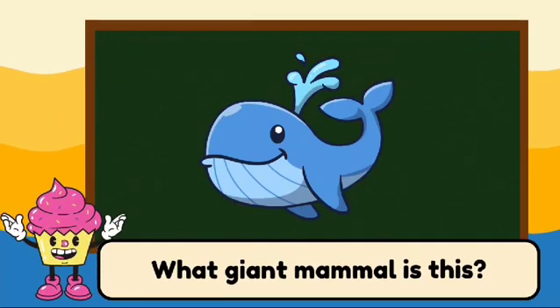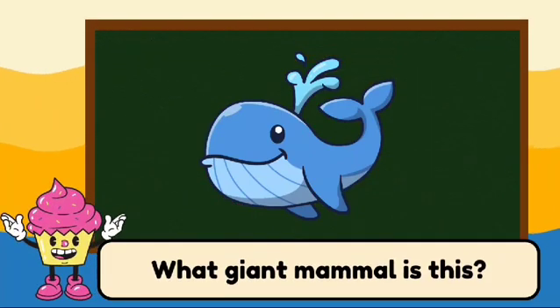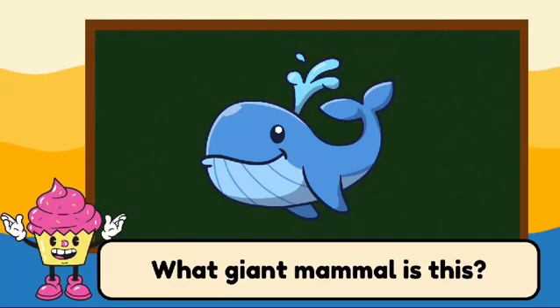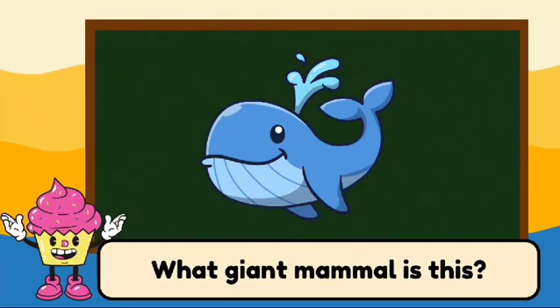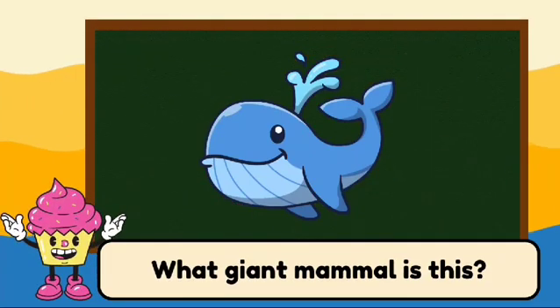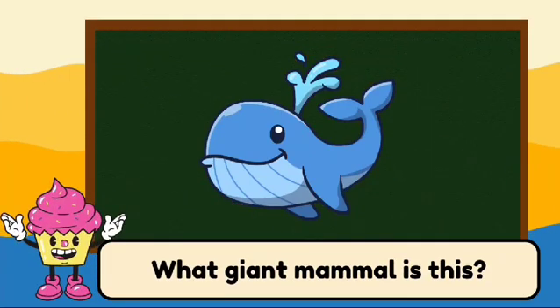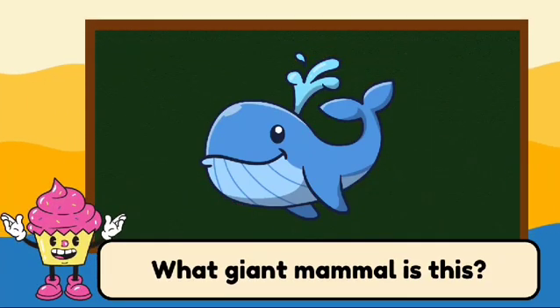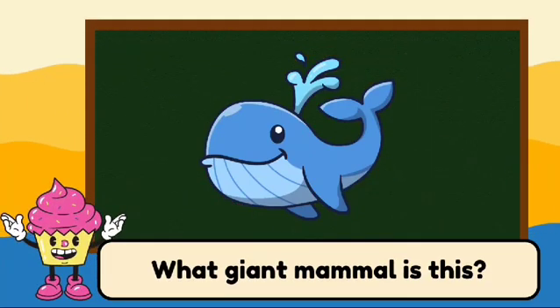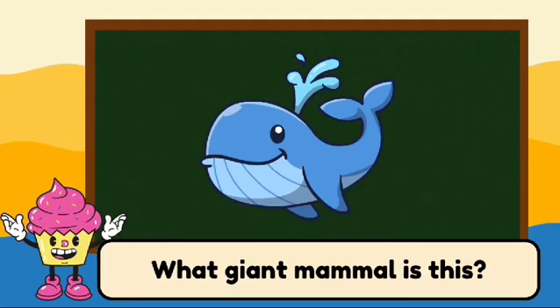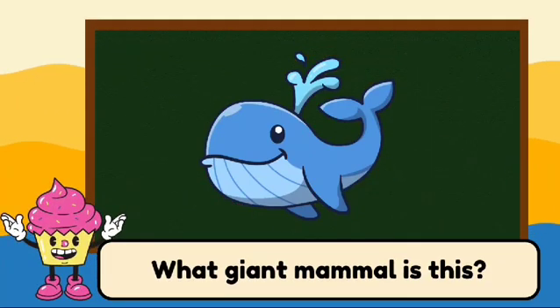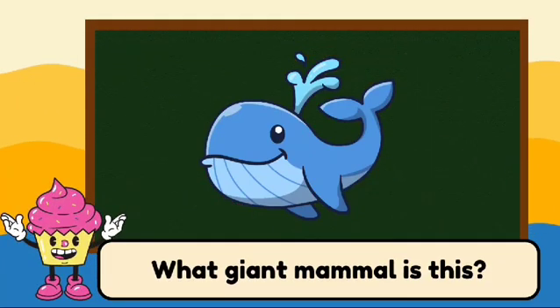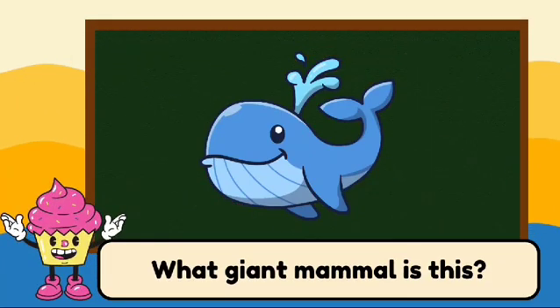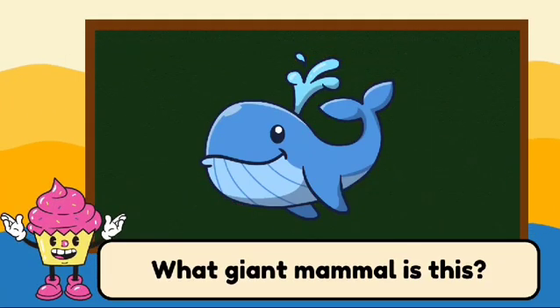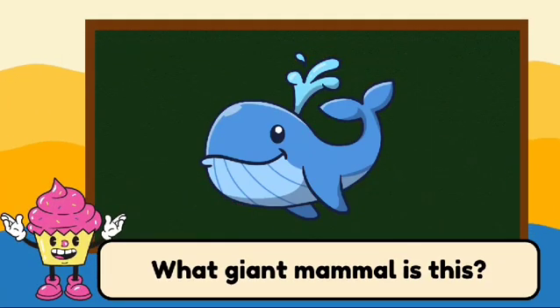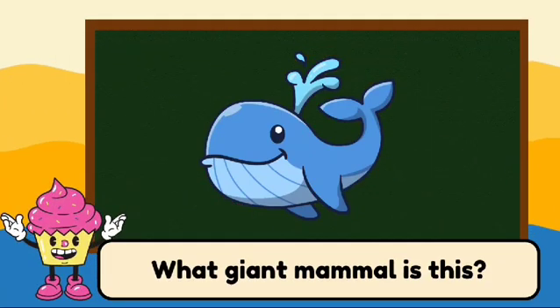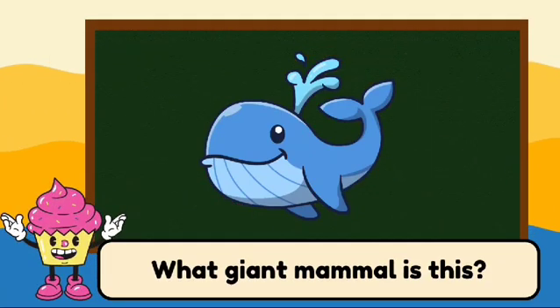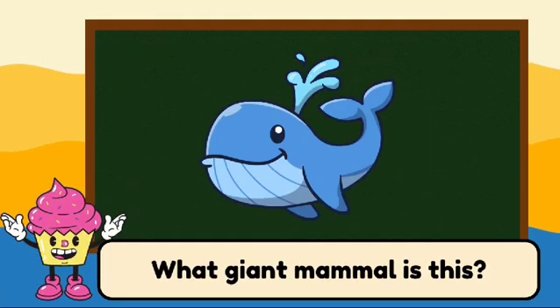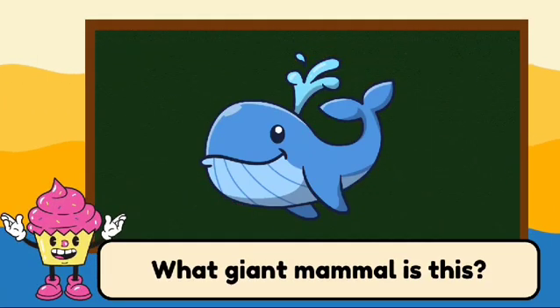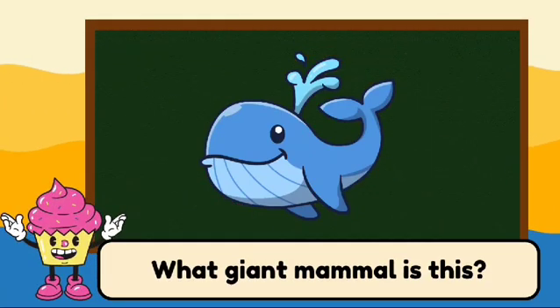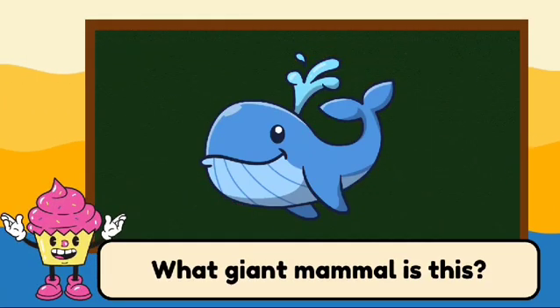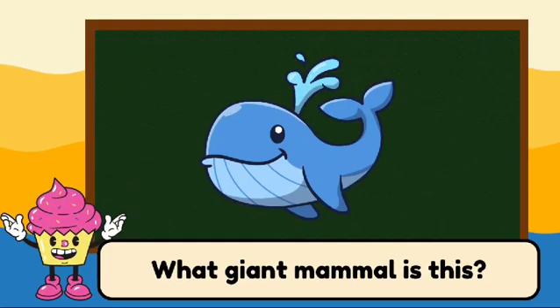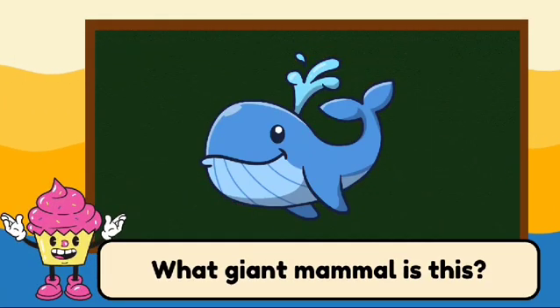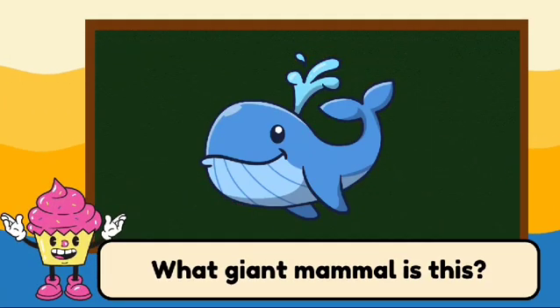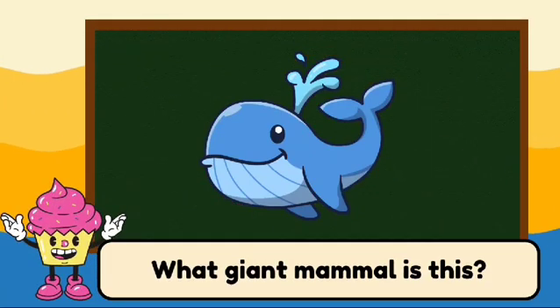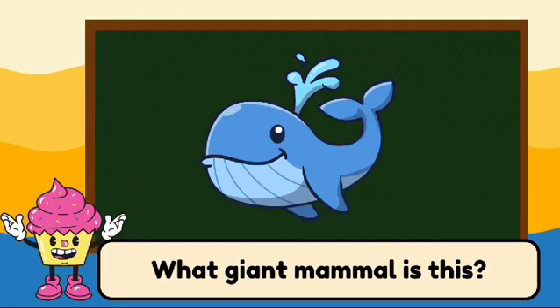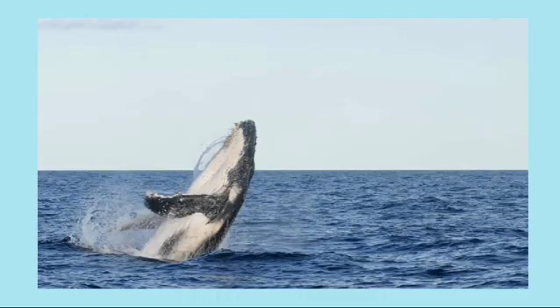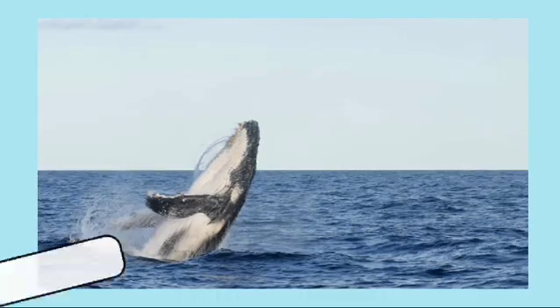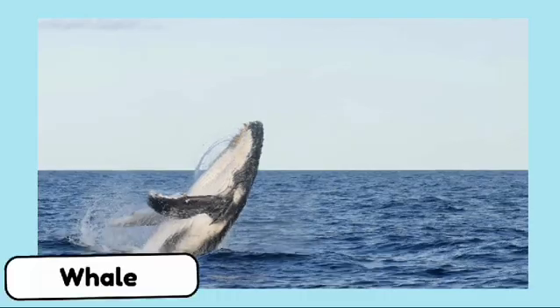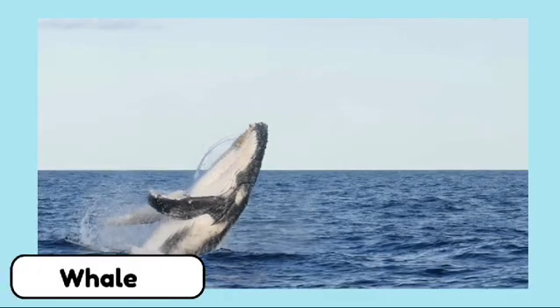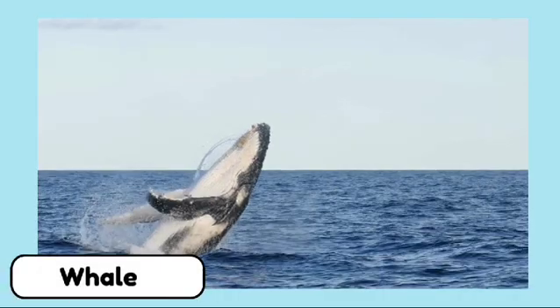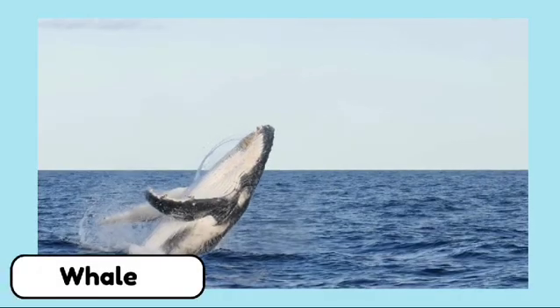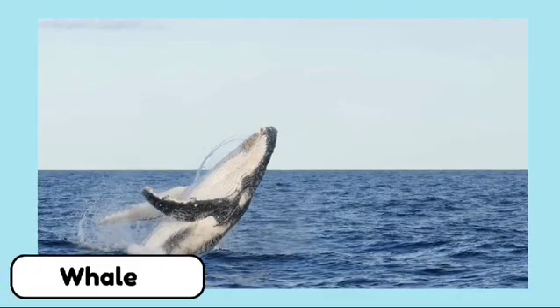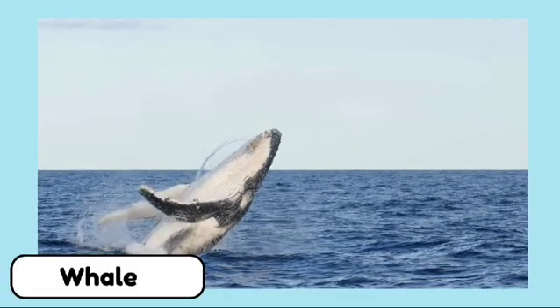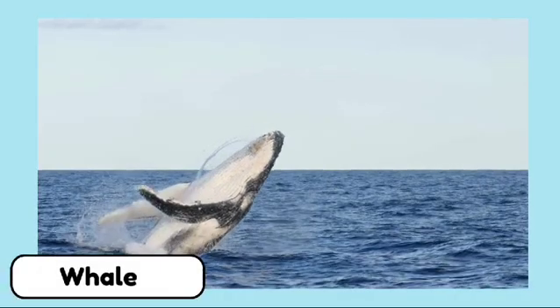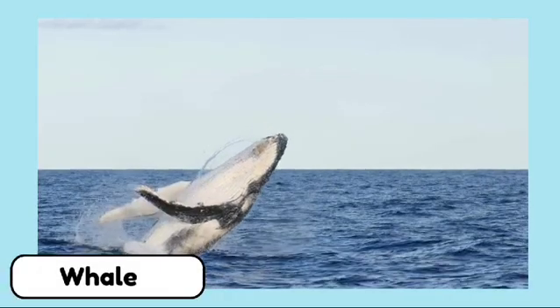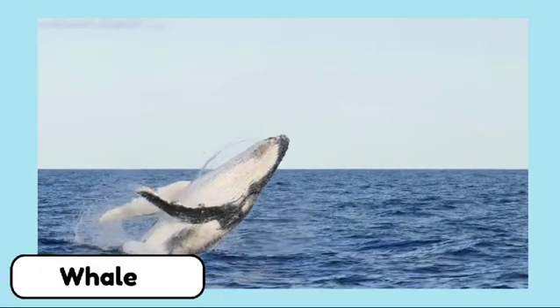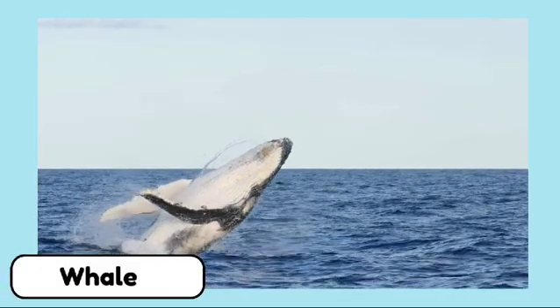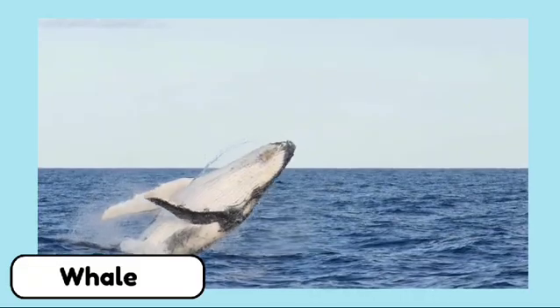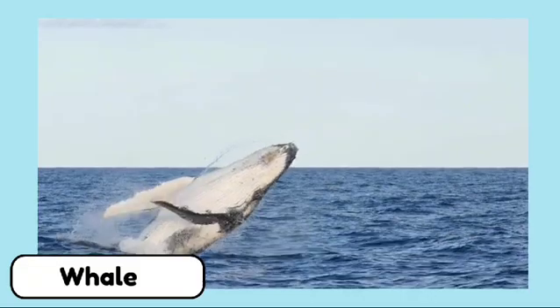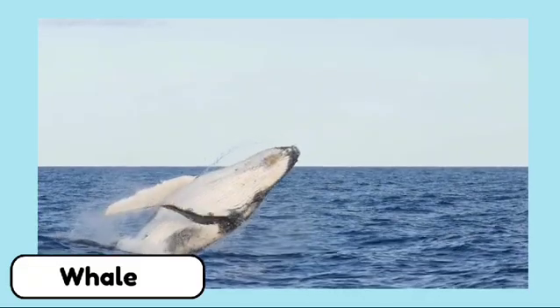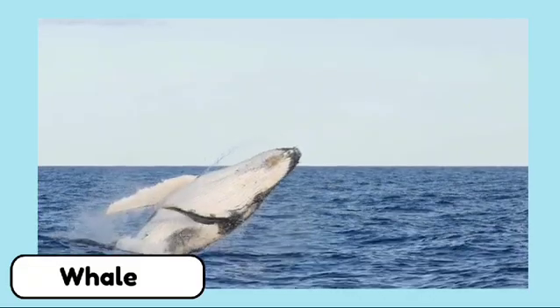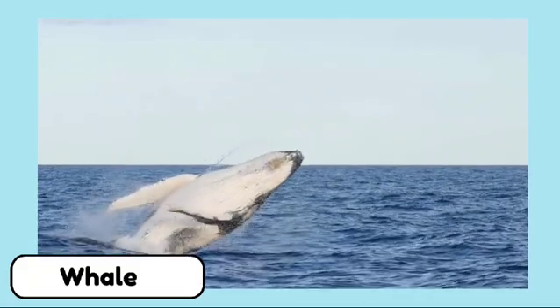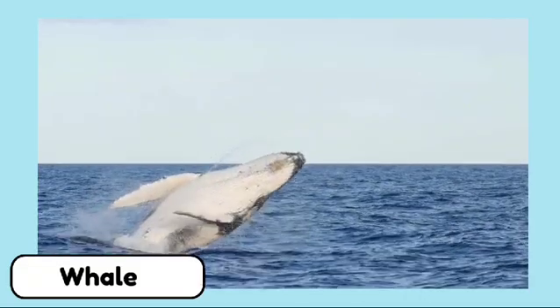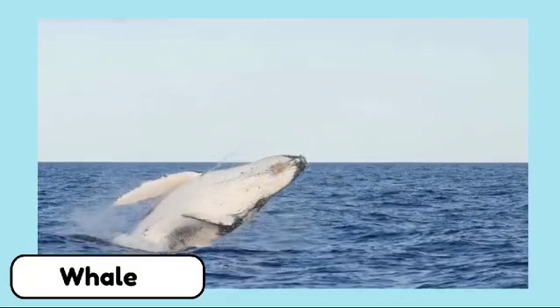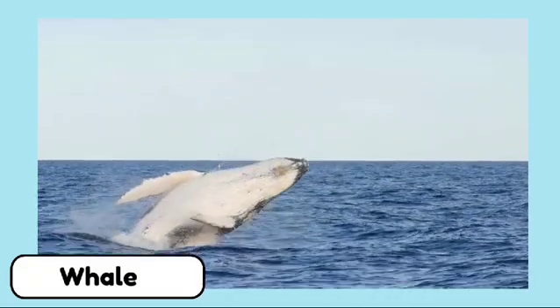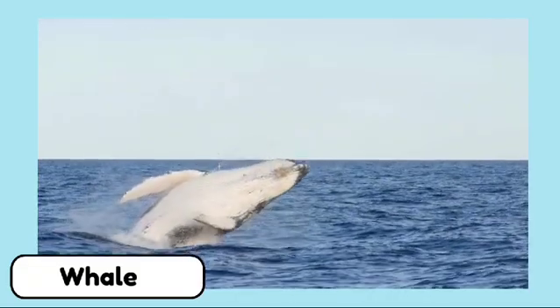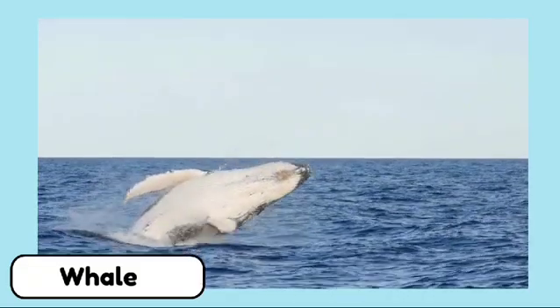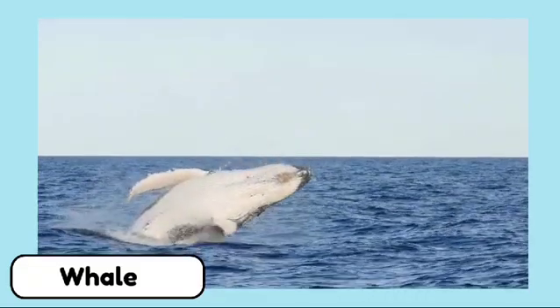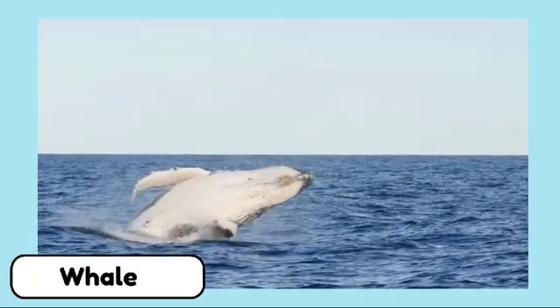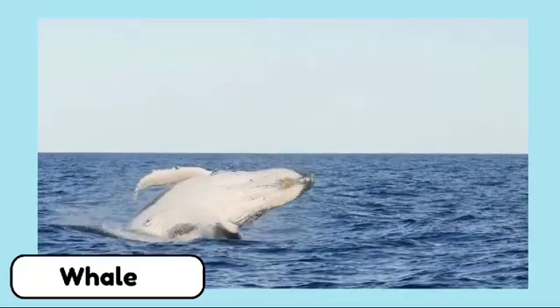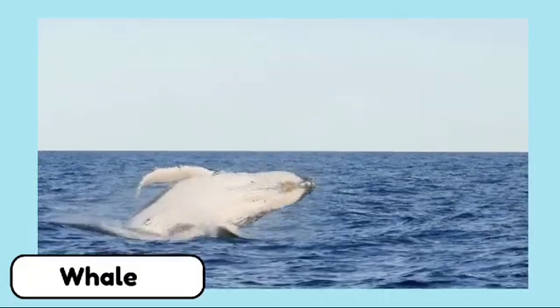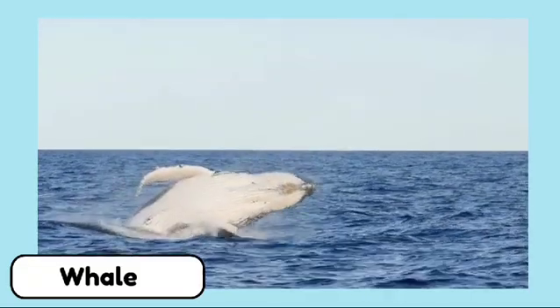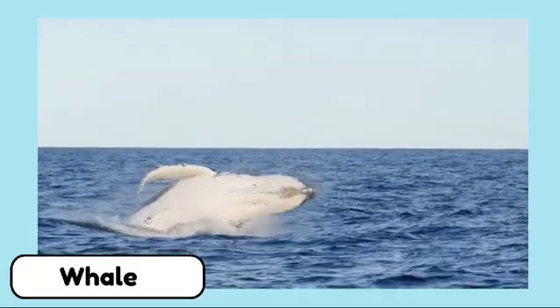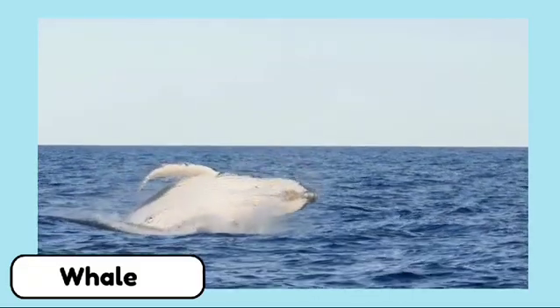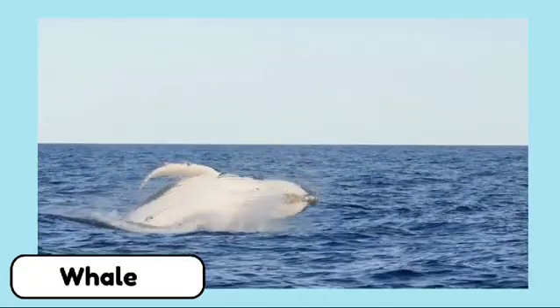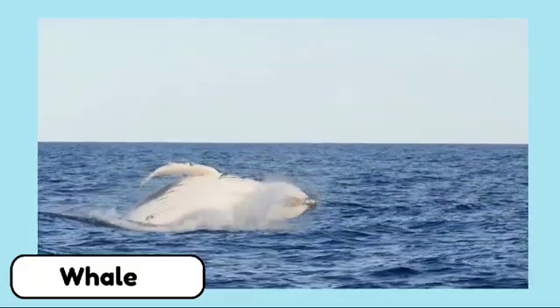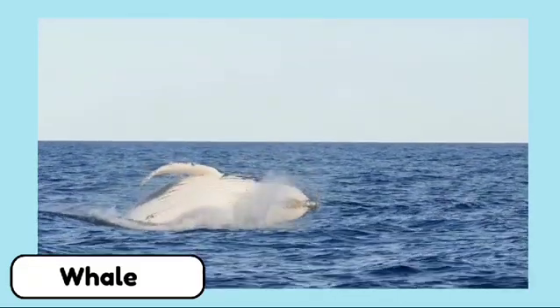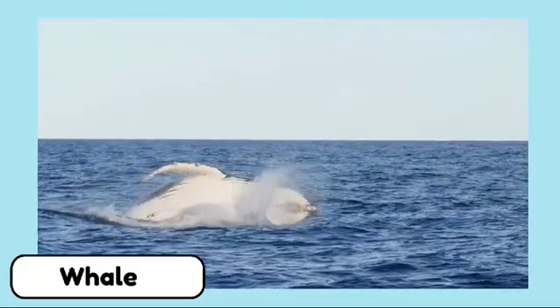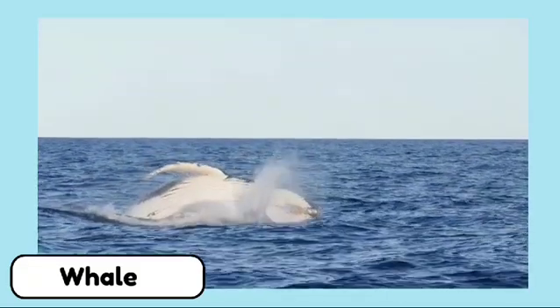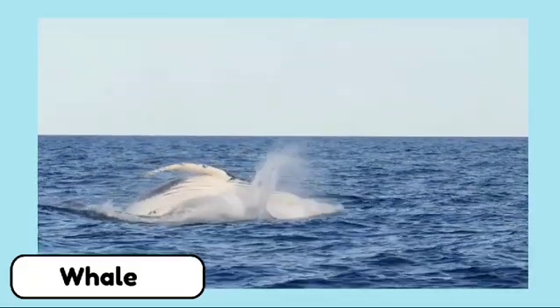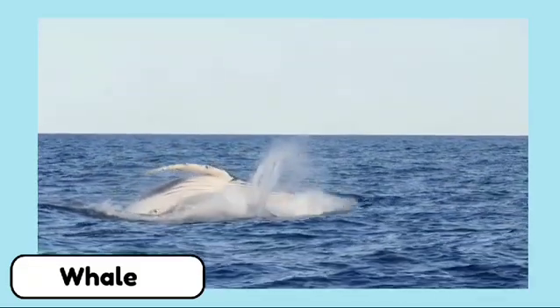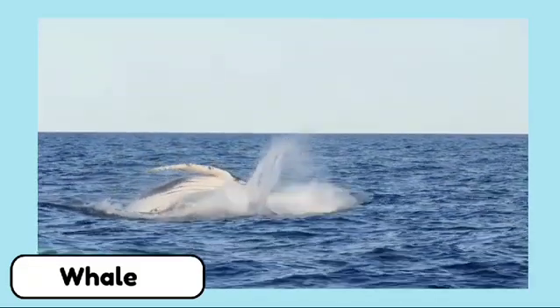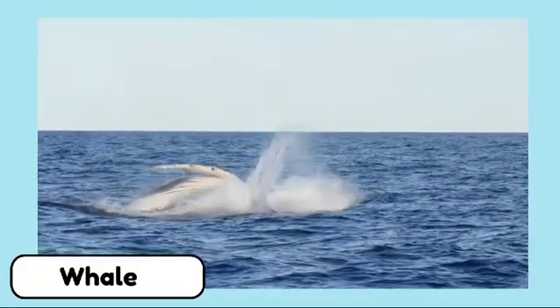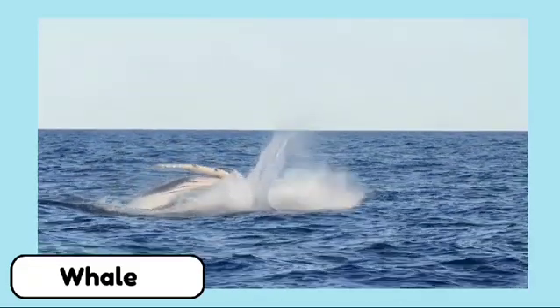What giant mammal is this? This is a whale. Whales are the largest animals on earth.